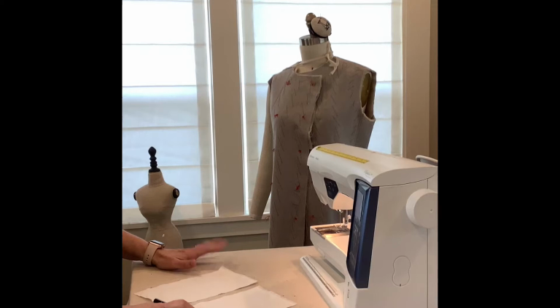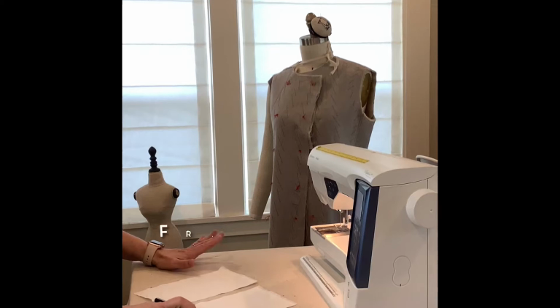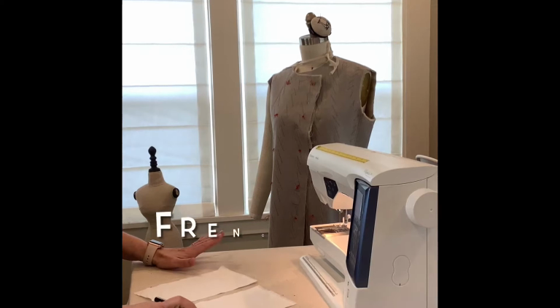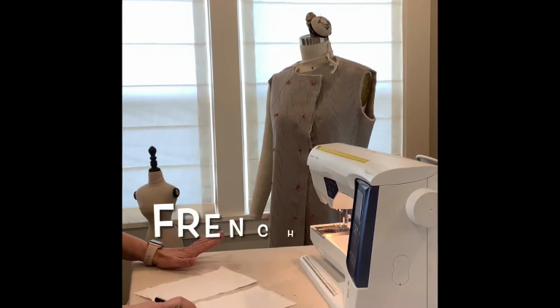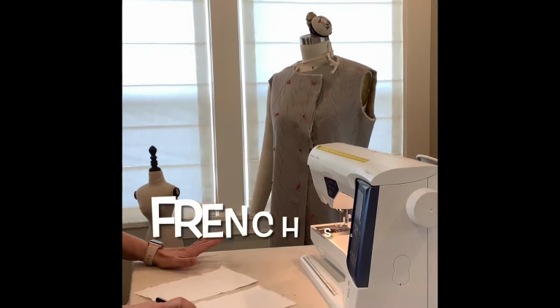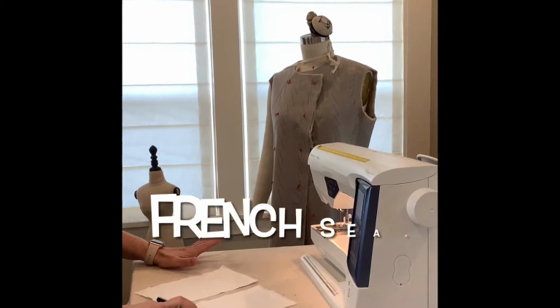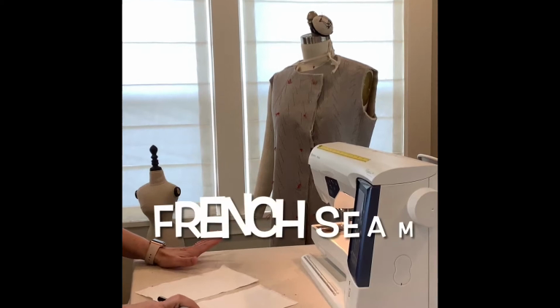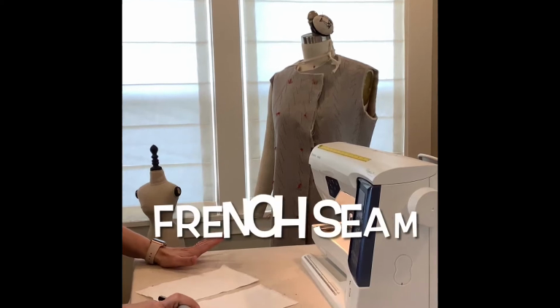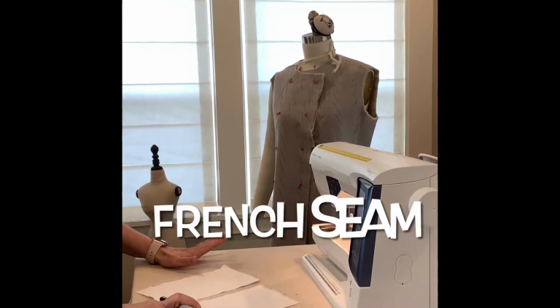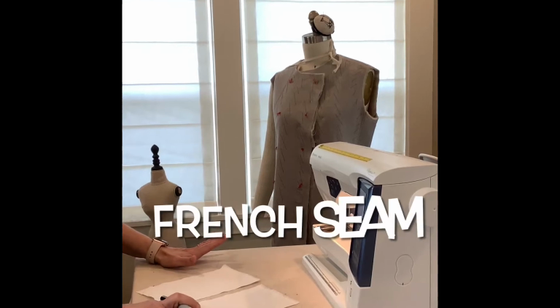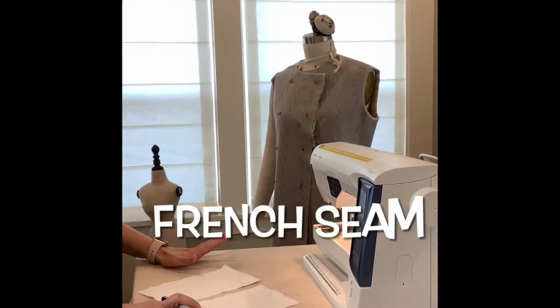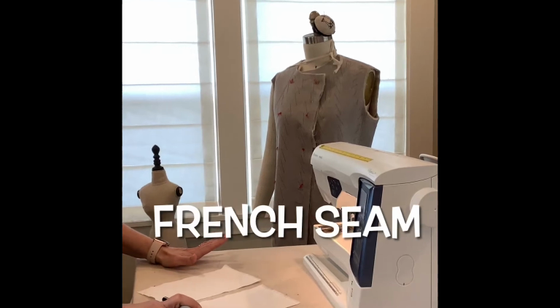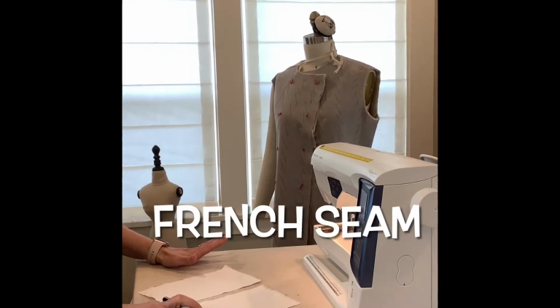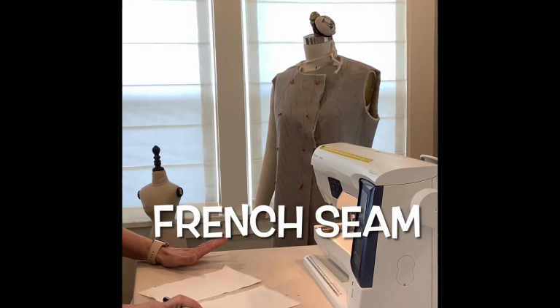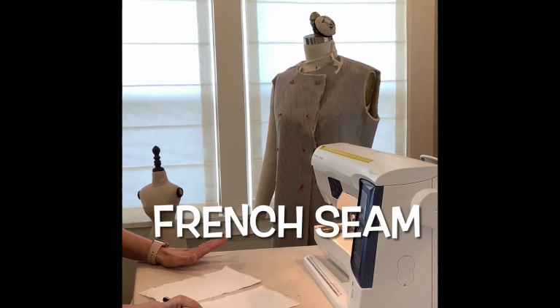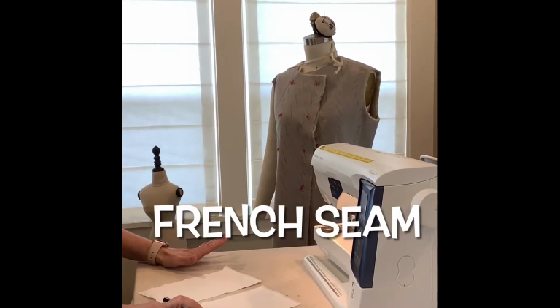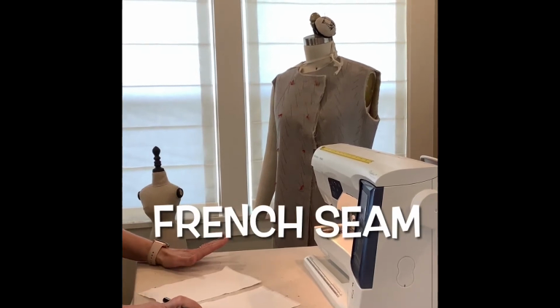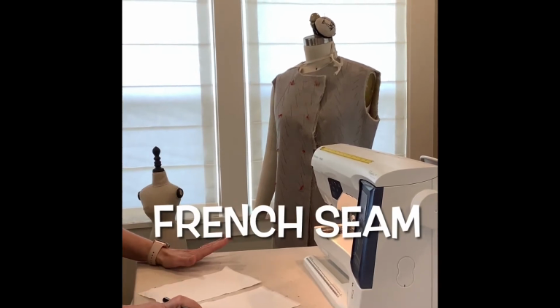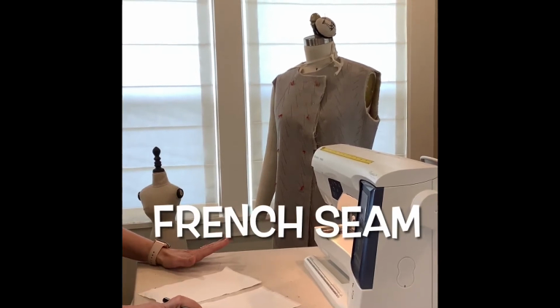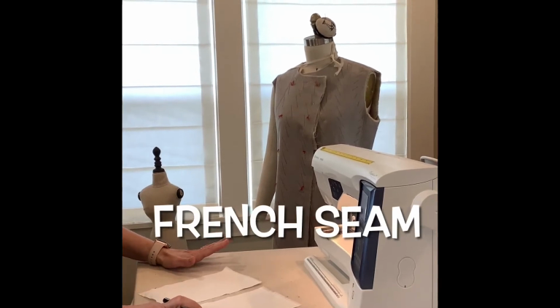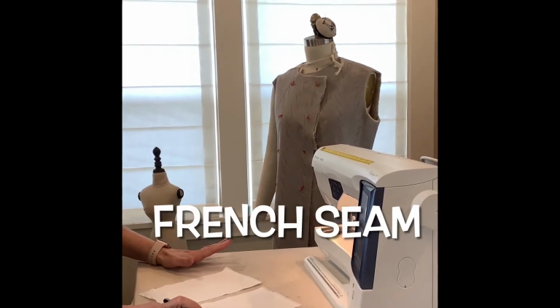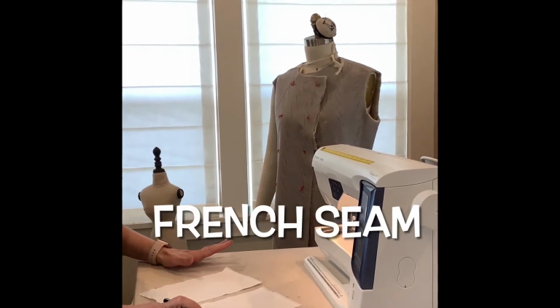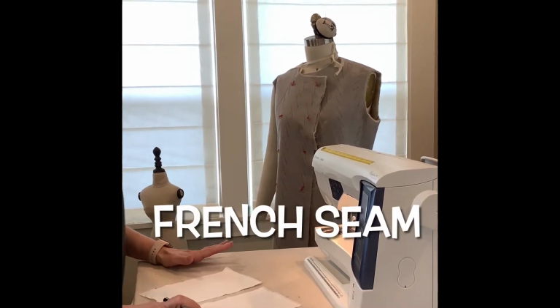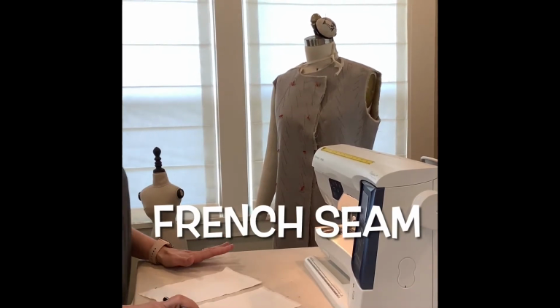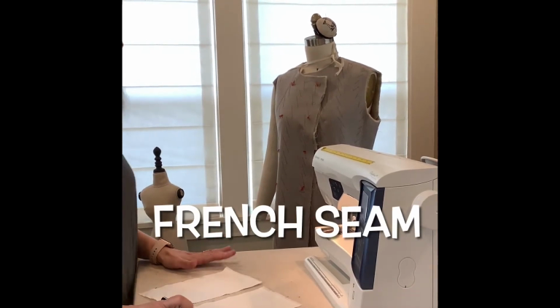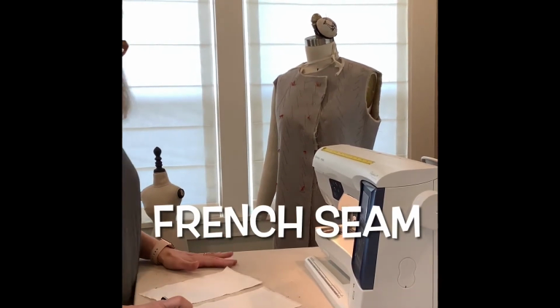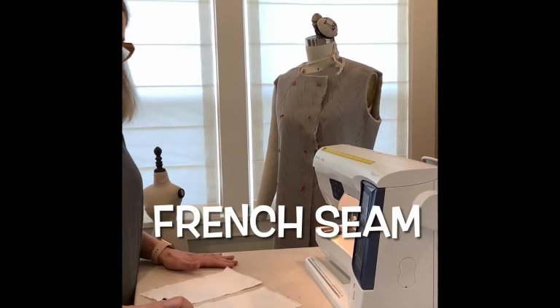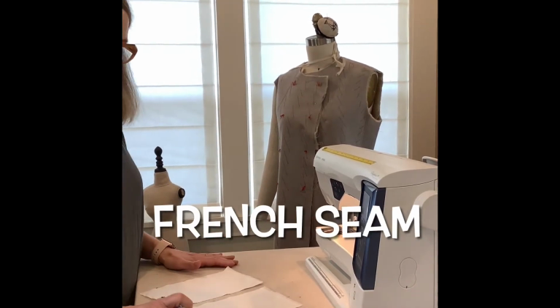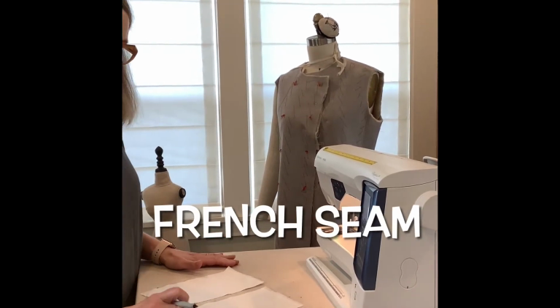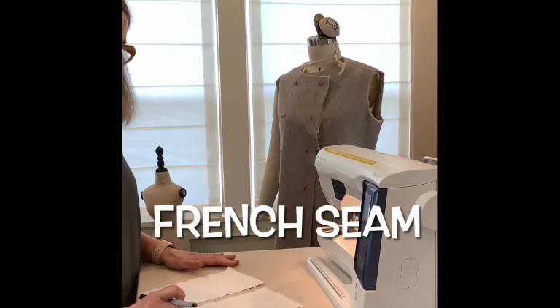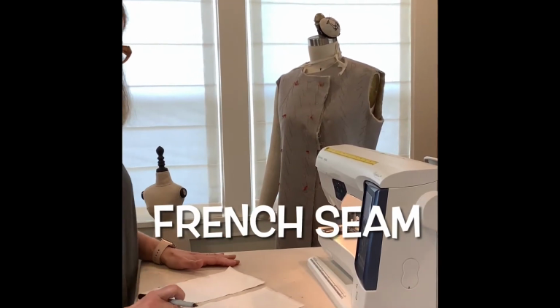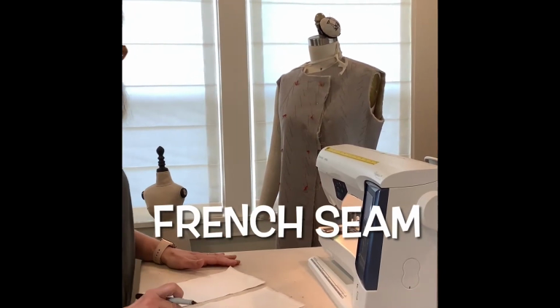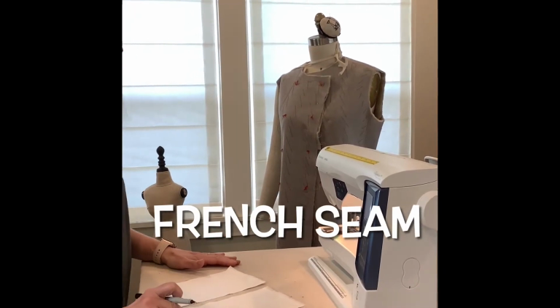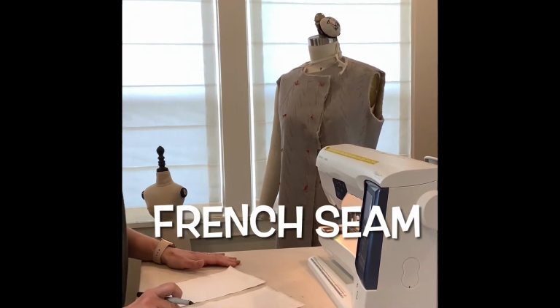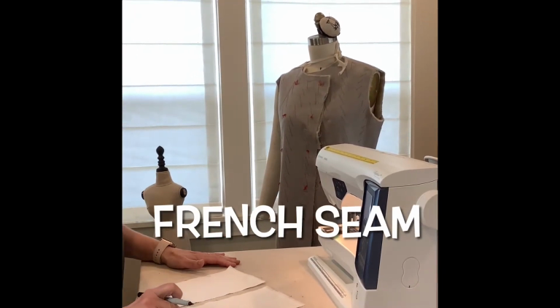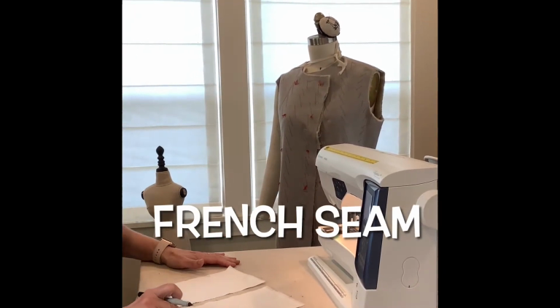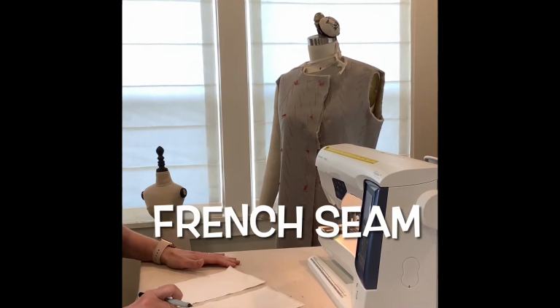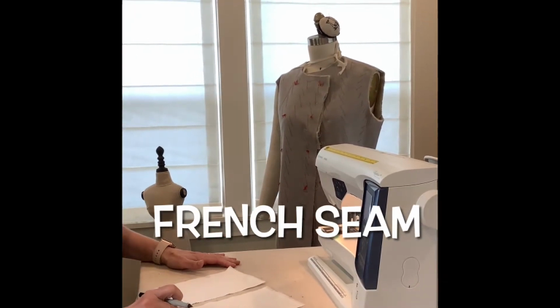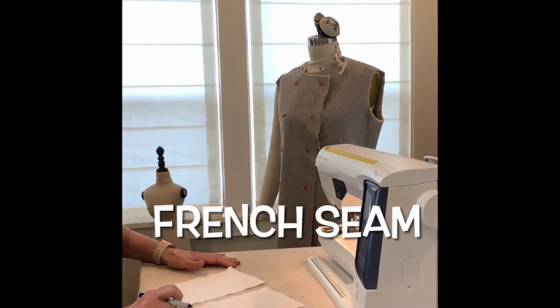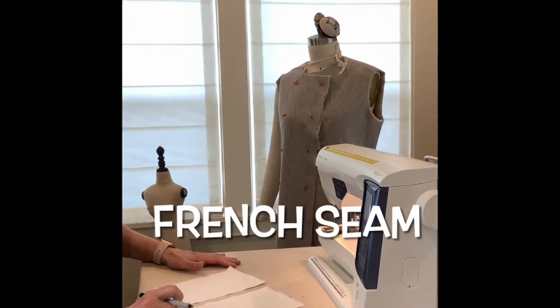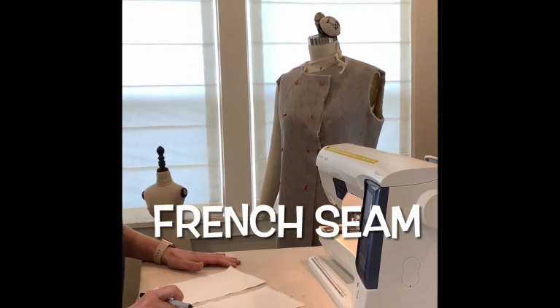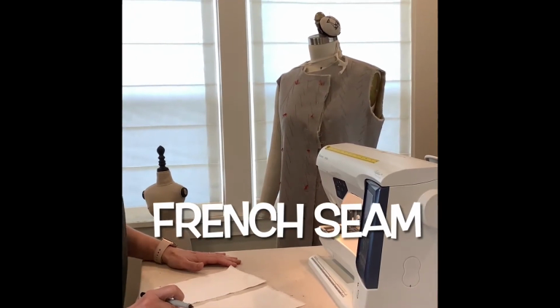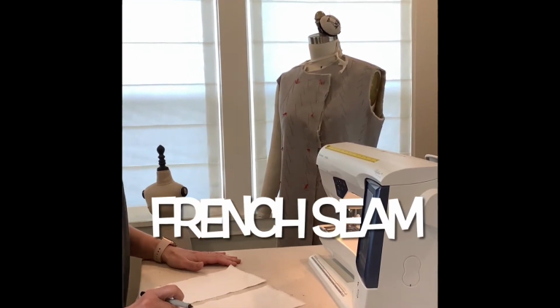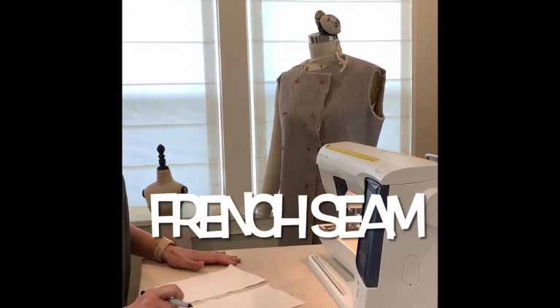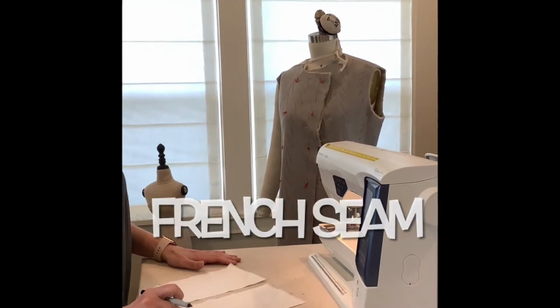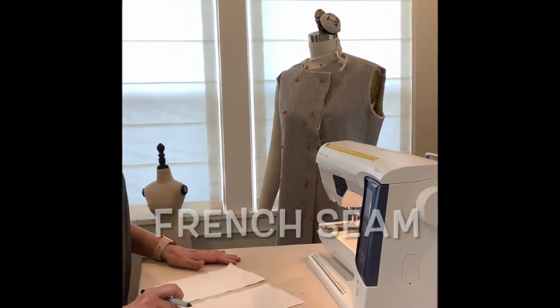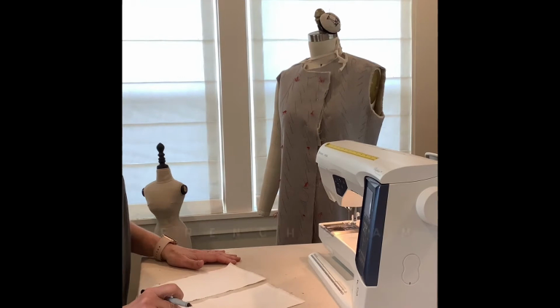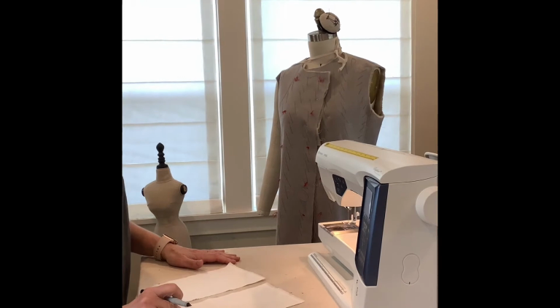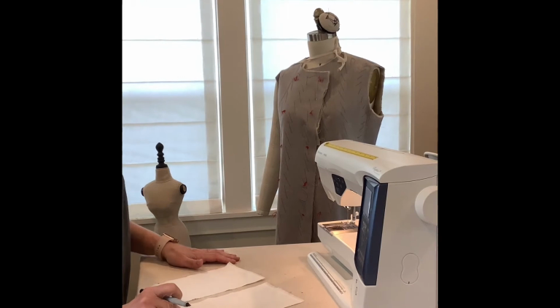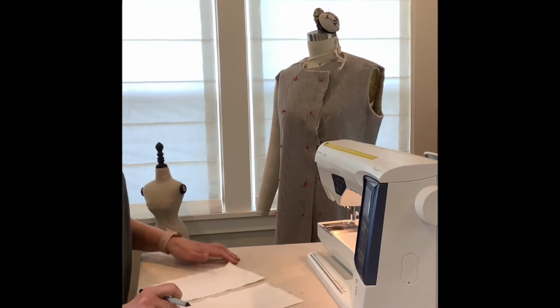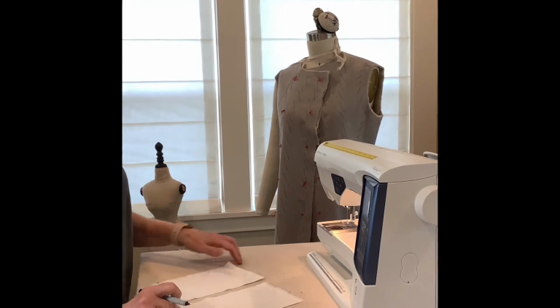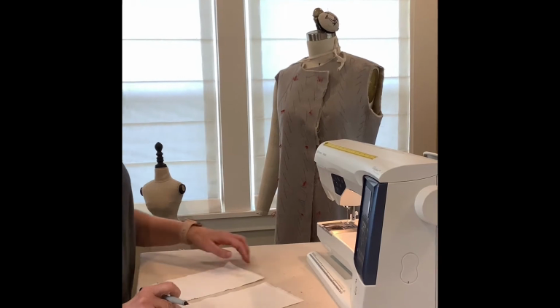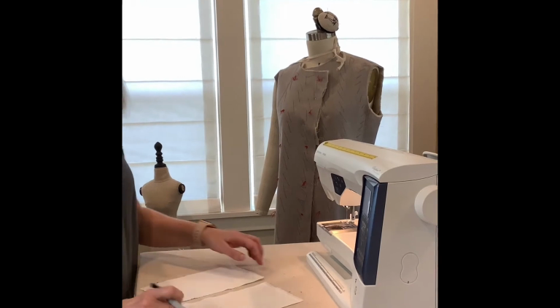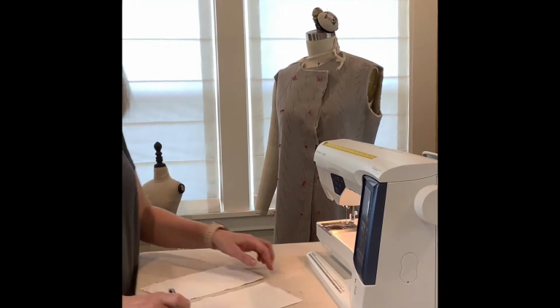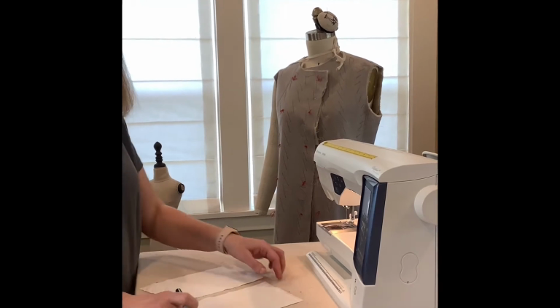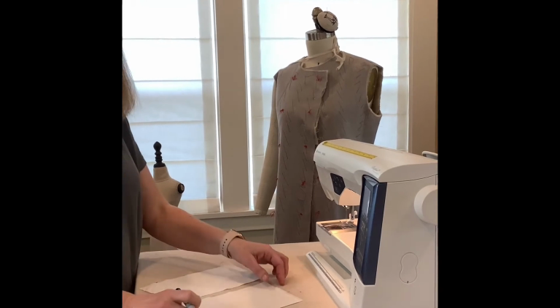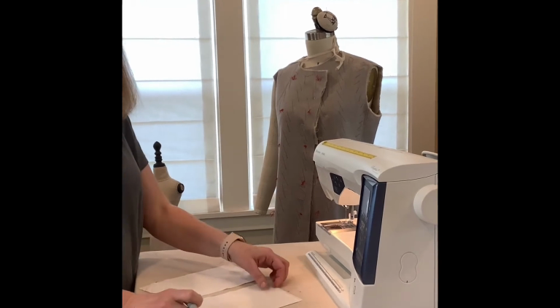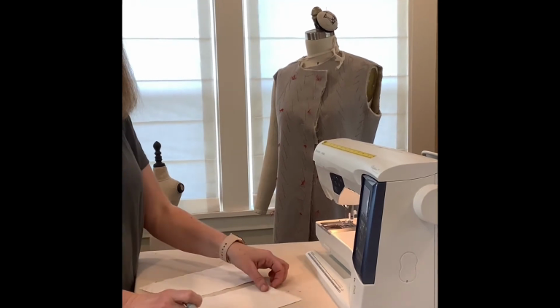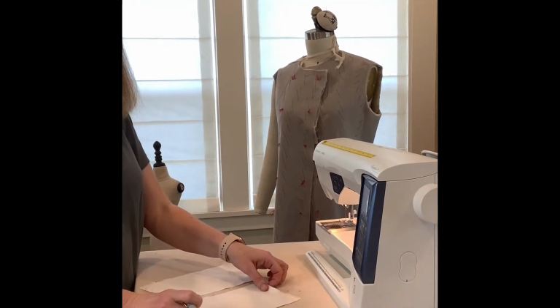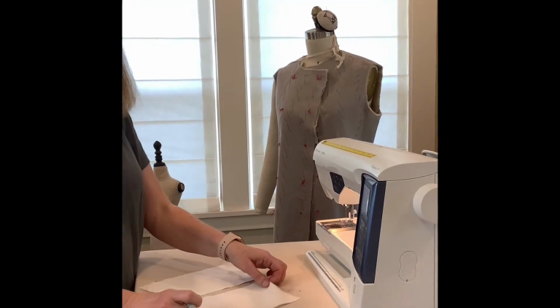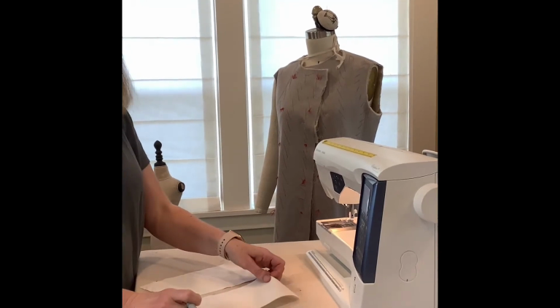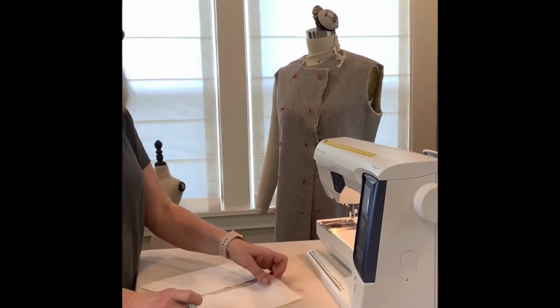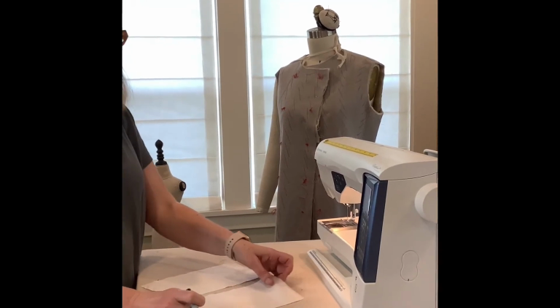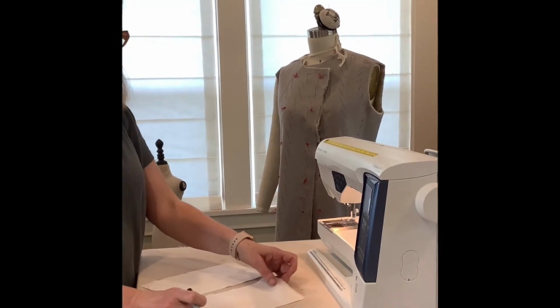We're doing seam finishes. In this first seam finish, we are going to do the French seam.